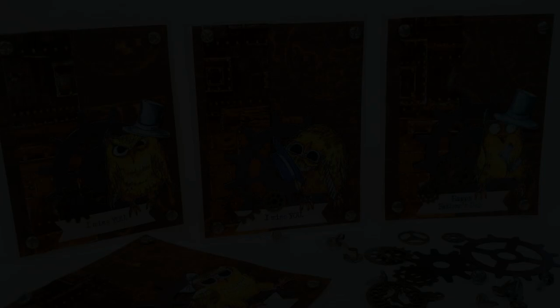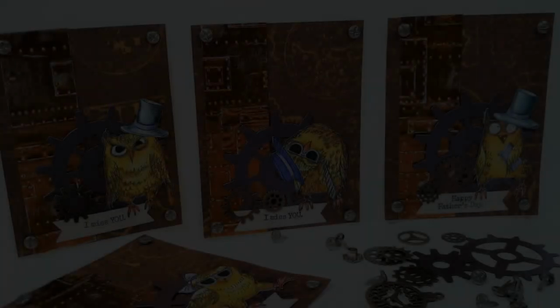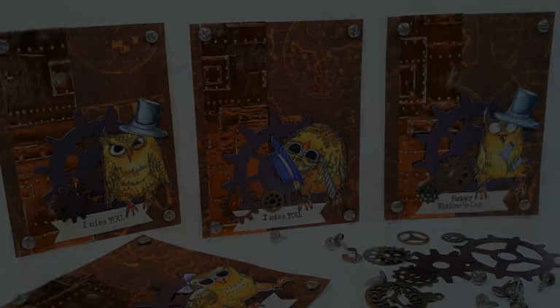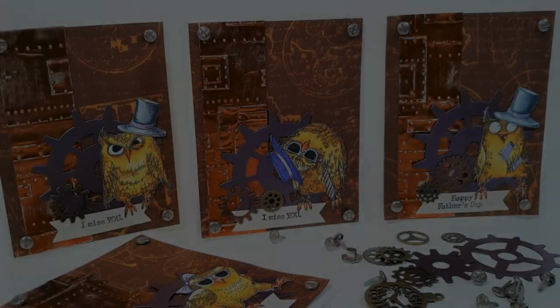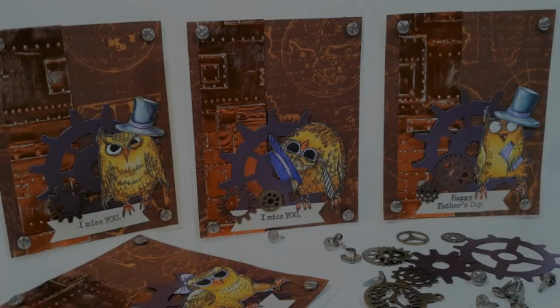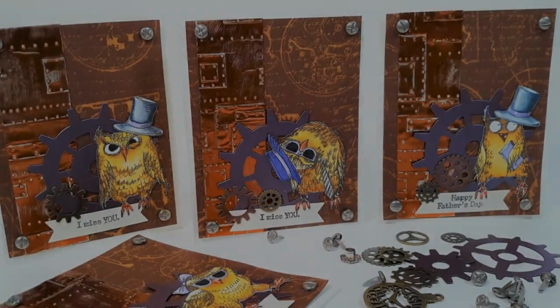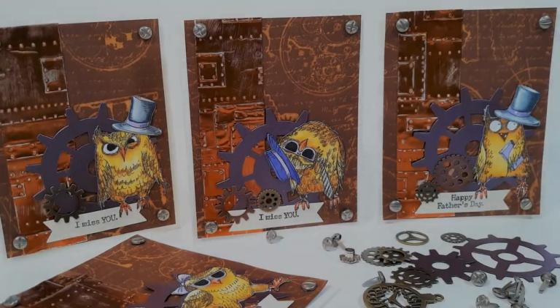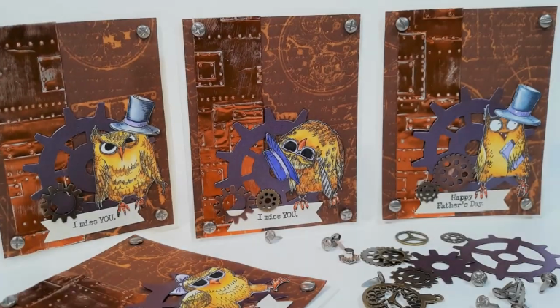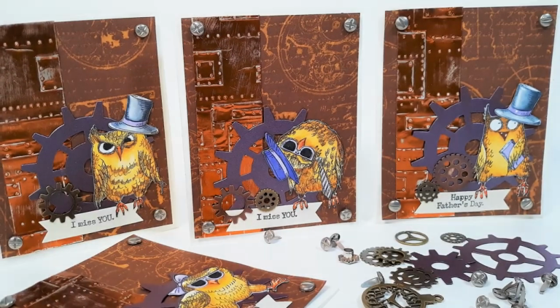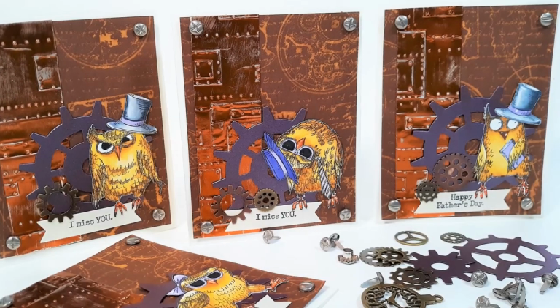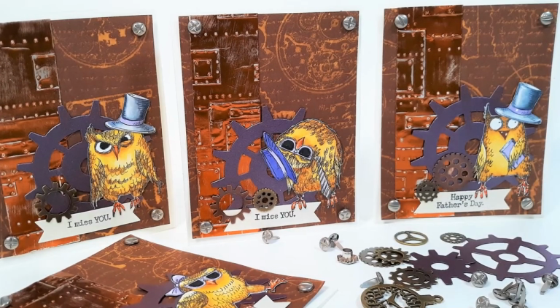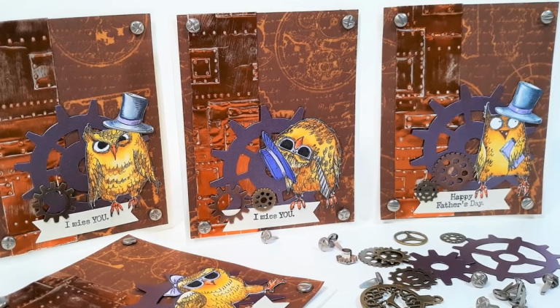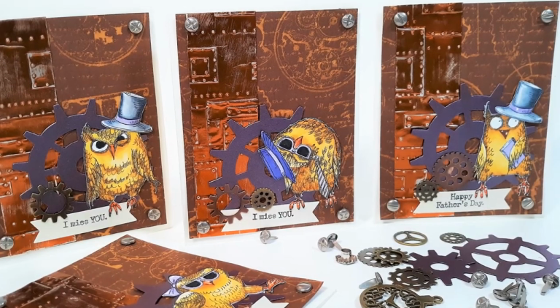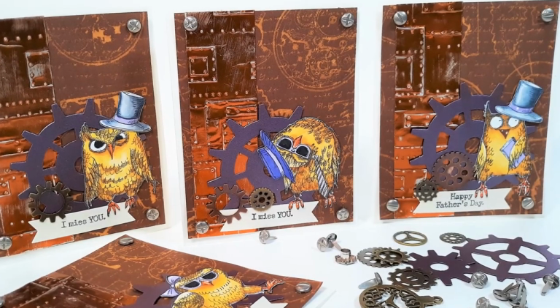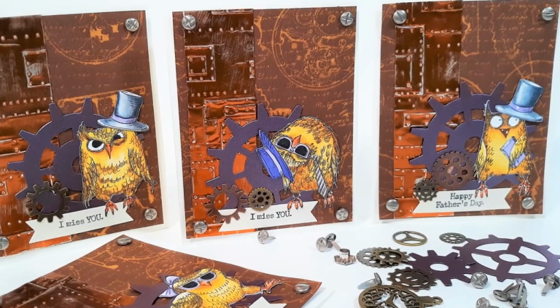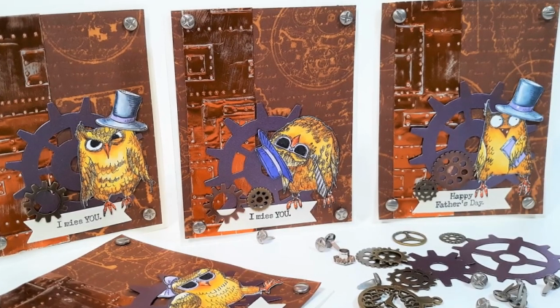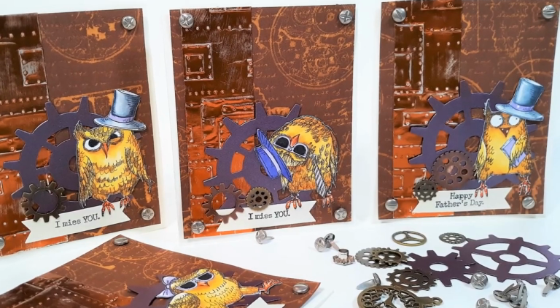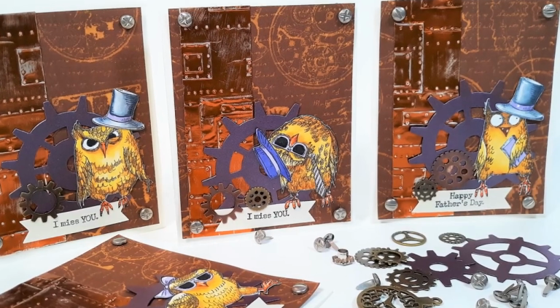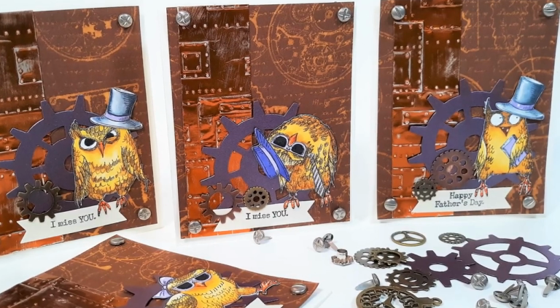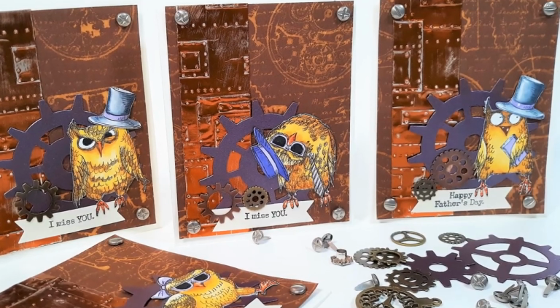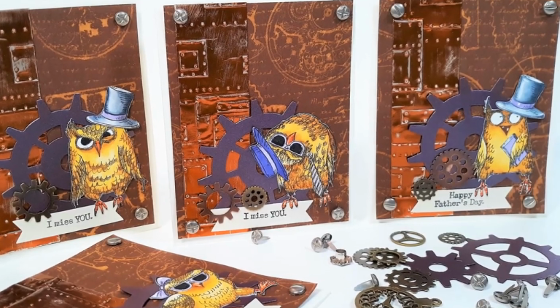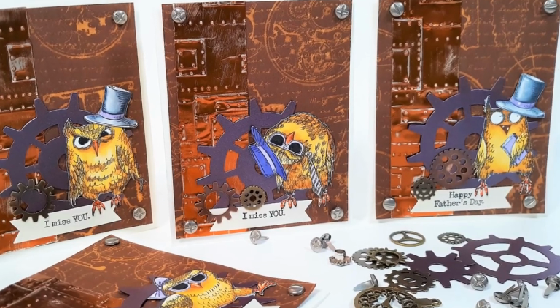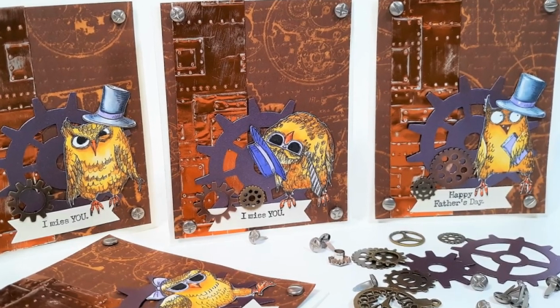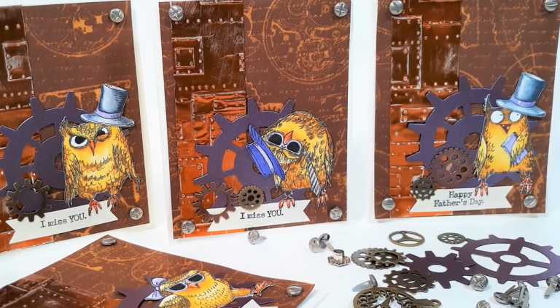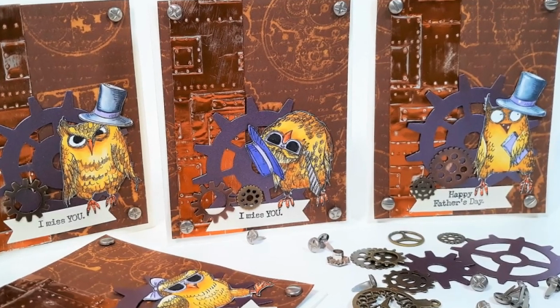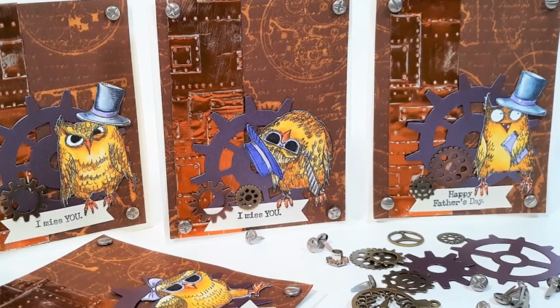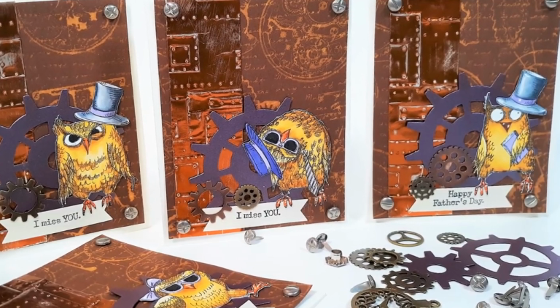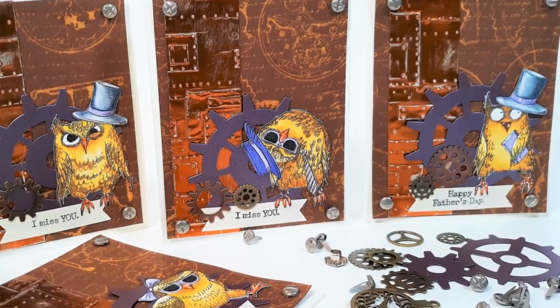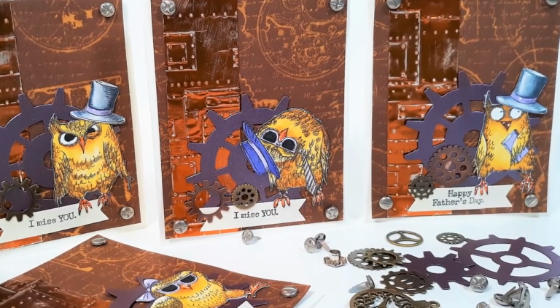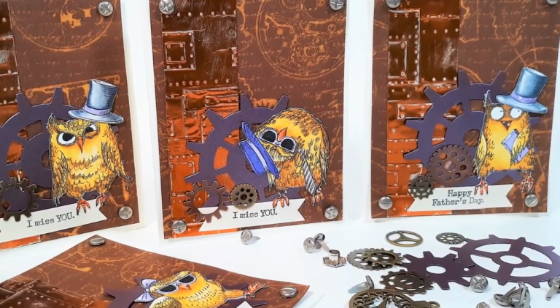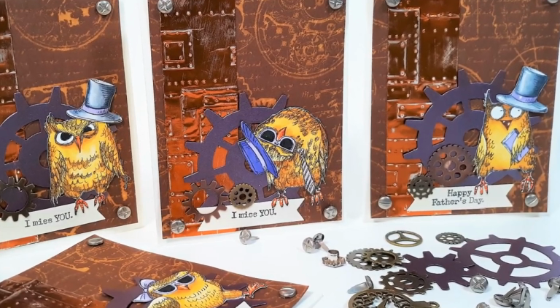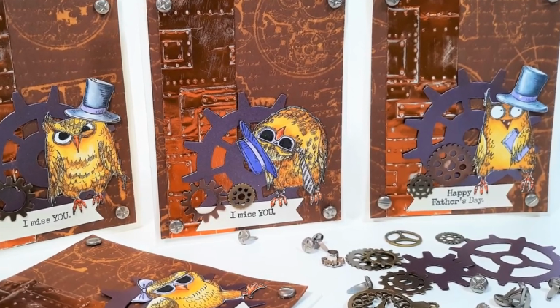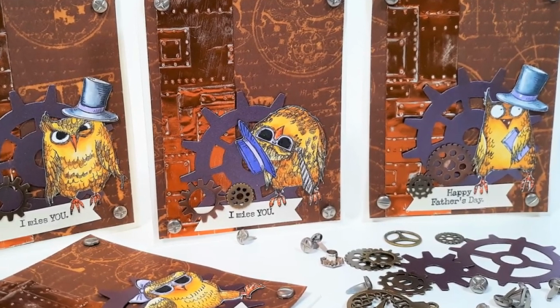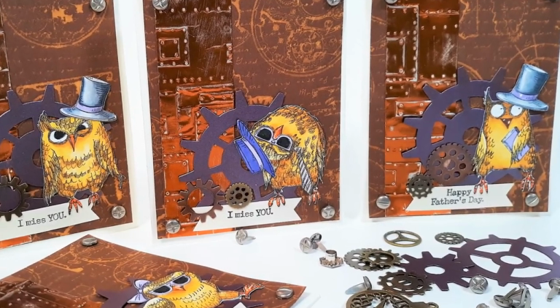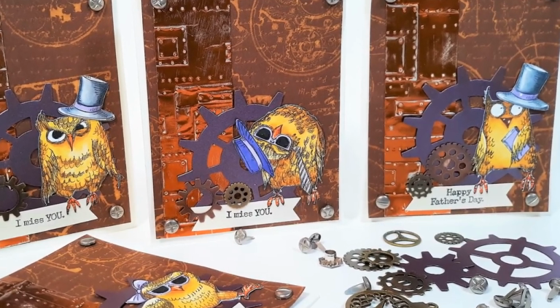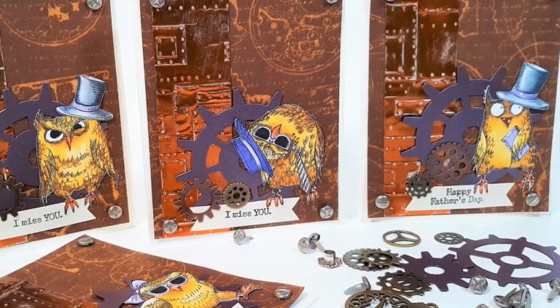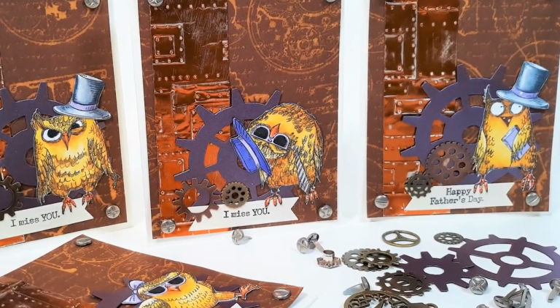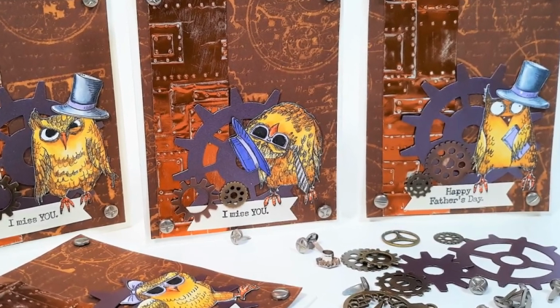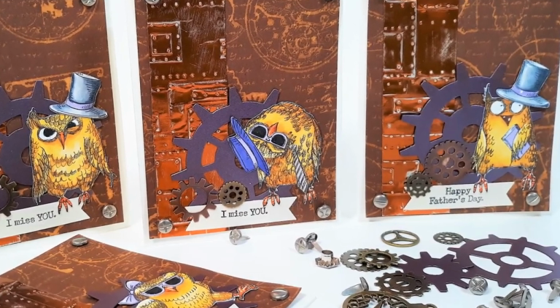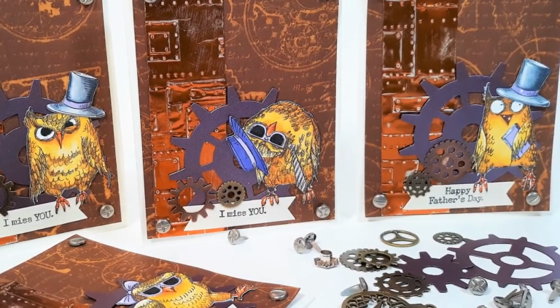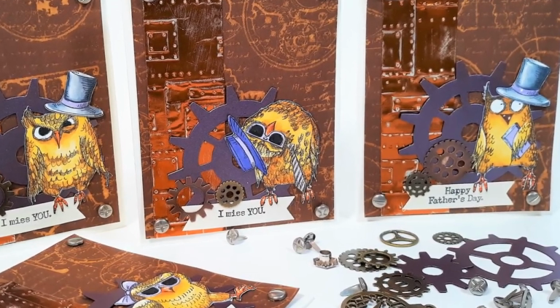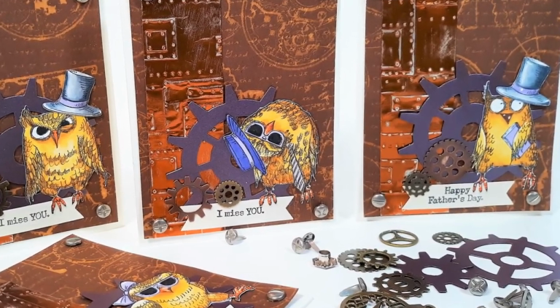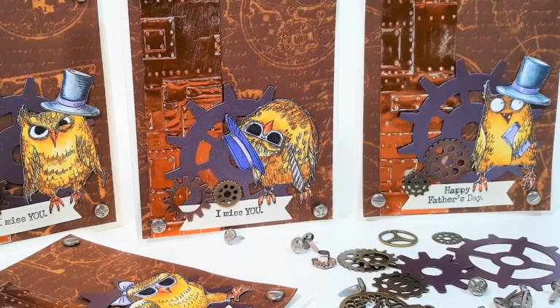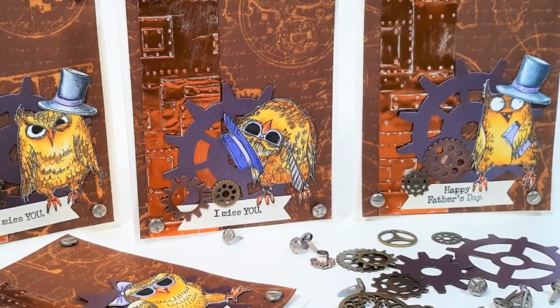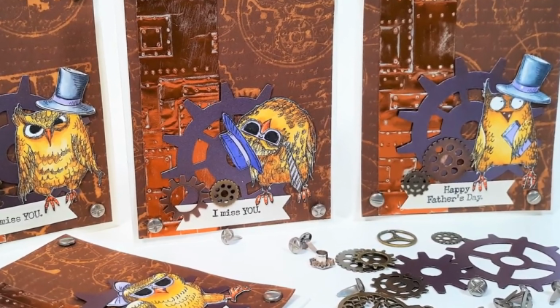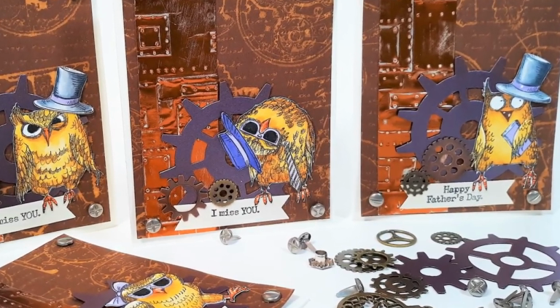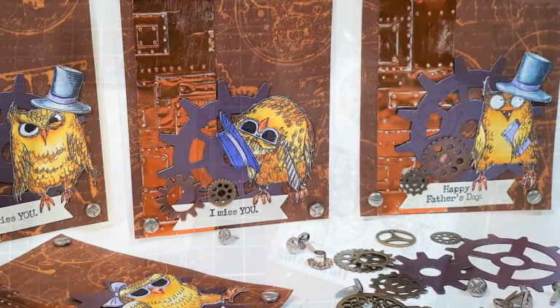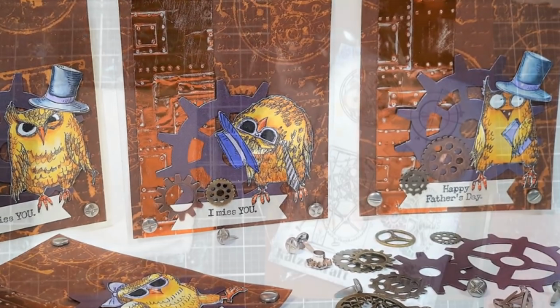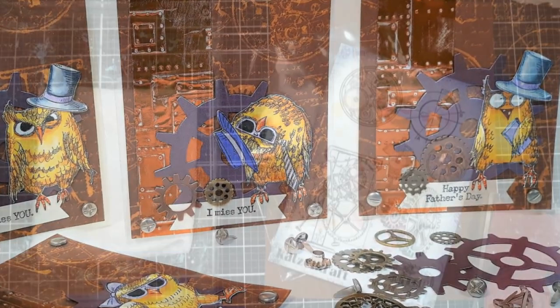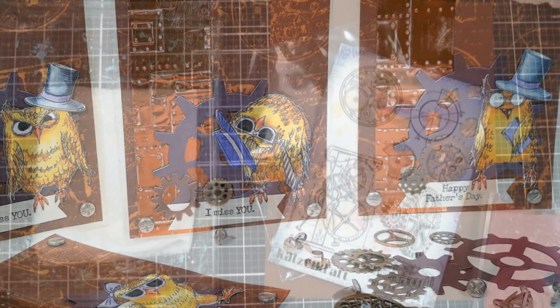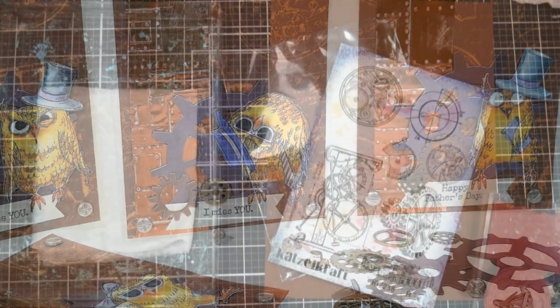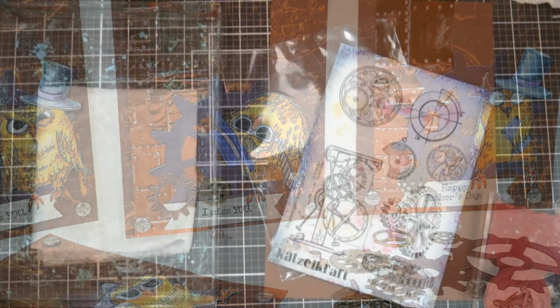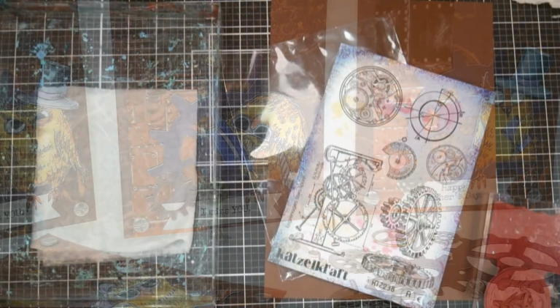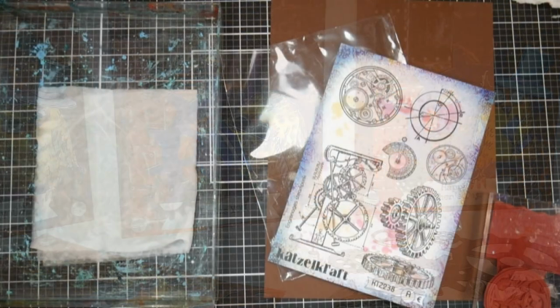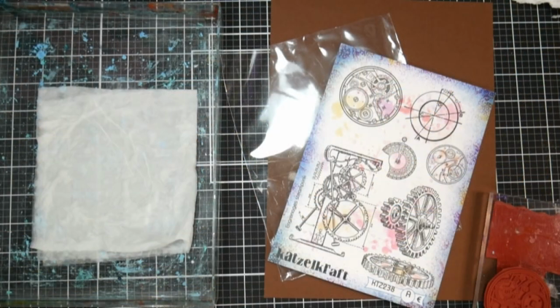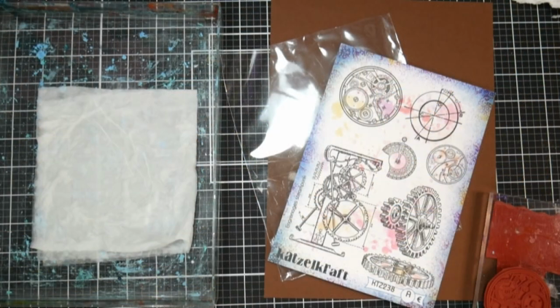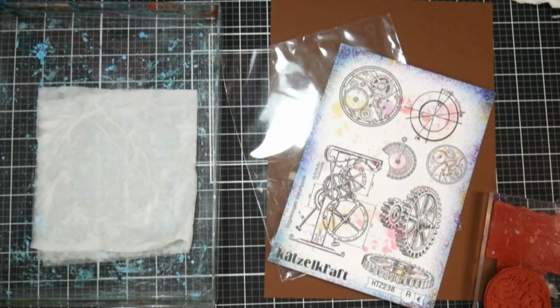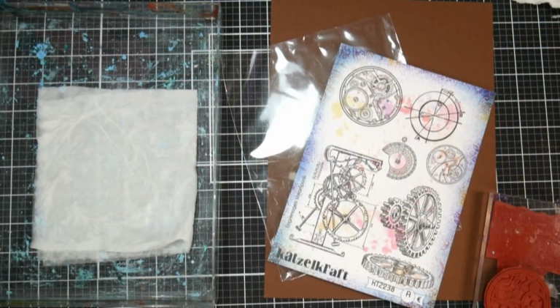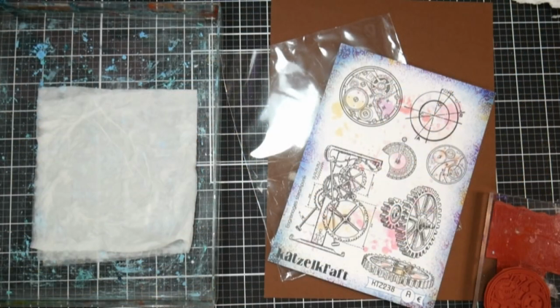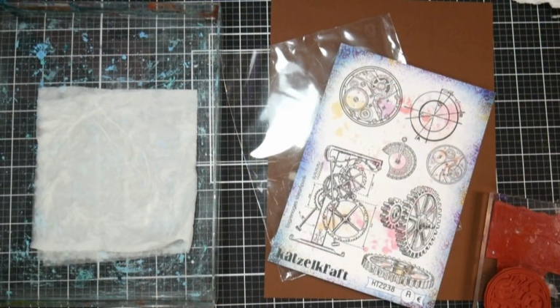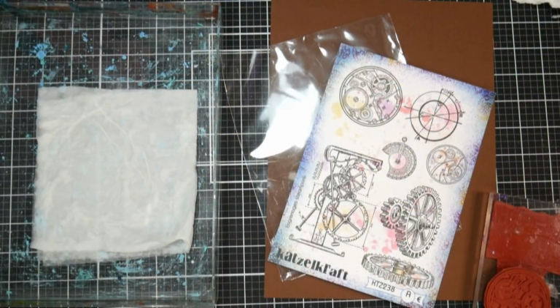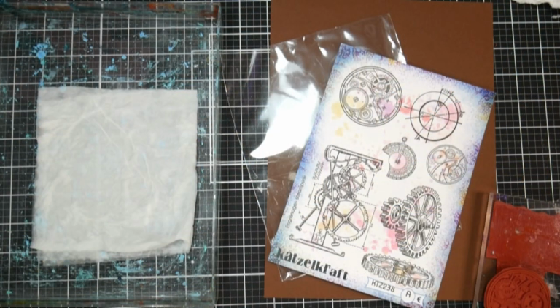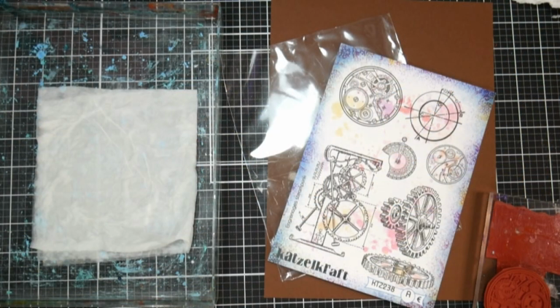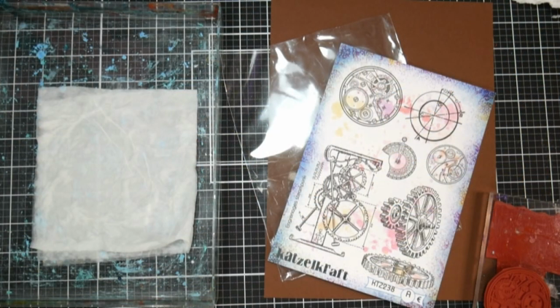Hi there! Lindsay here, the Frugal Crafter. Today we're gonna make some Father's Day cards using some household items, namely tin foil and bleach.